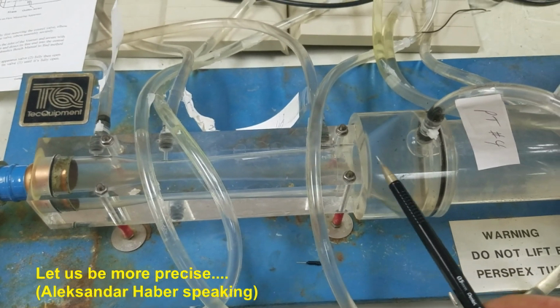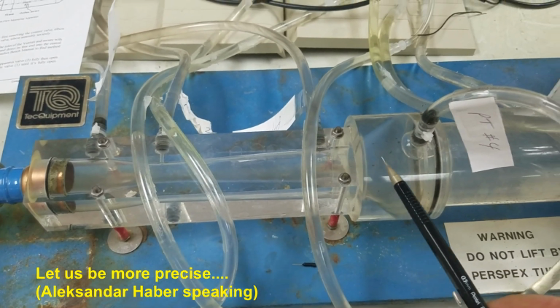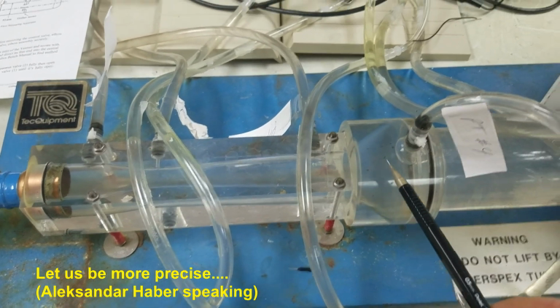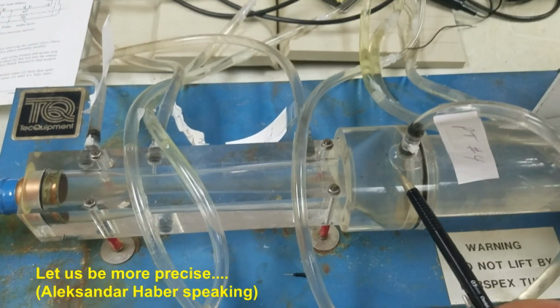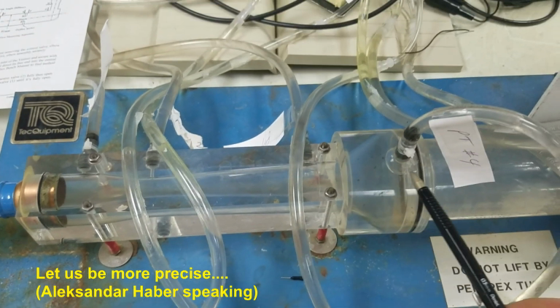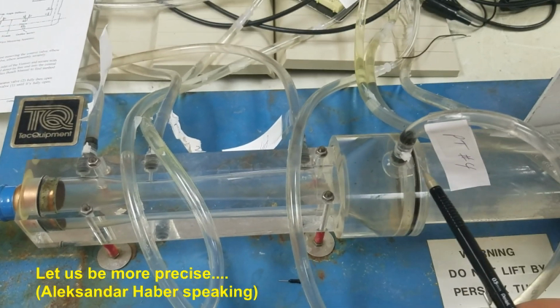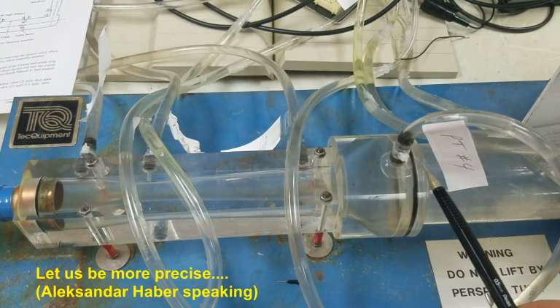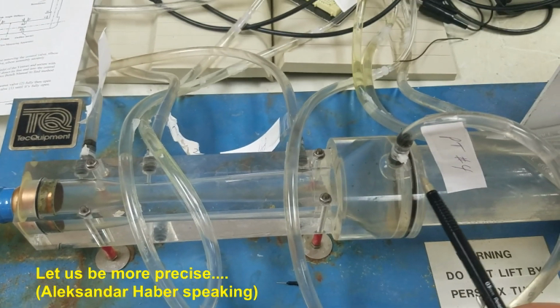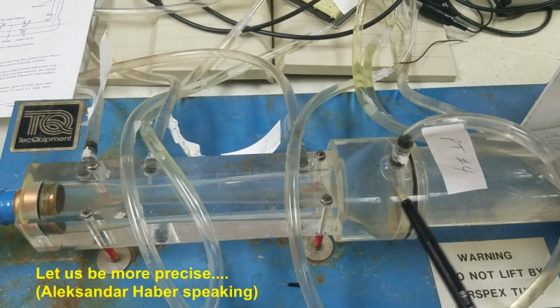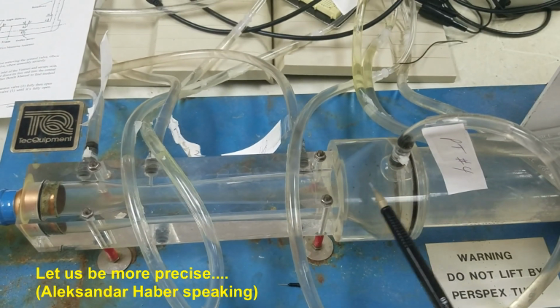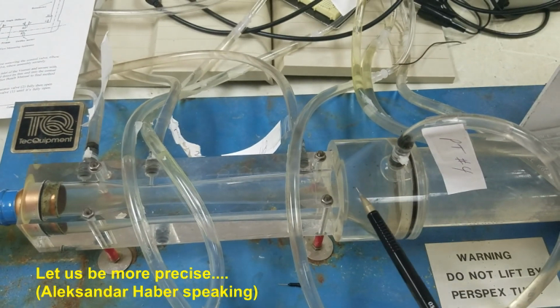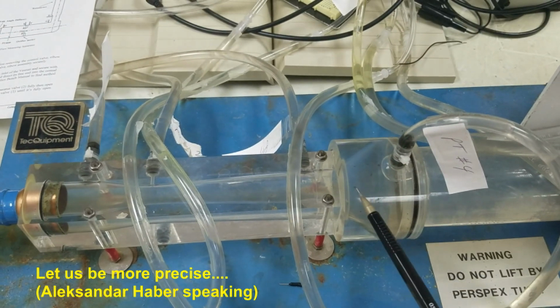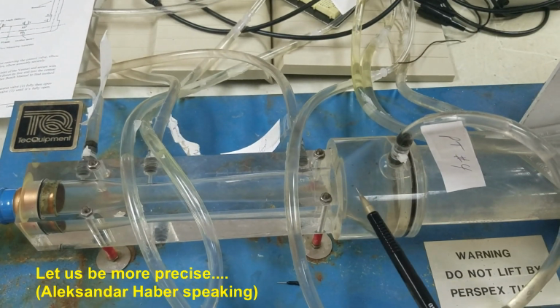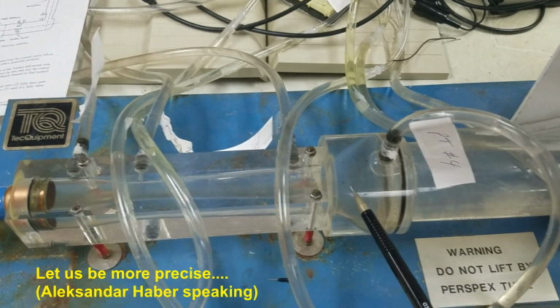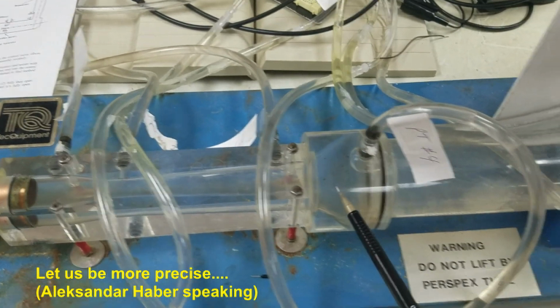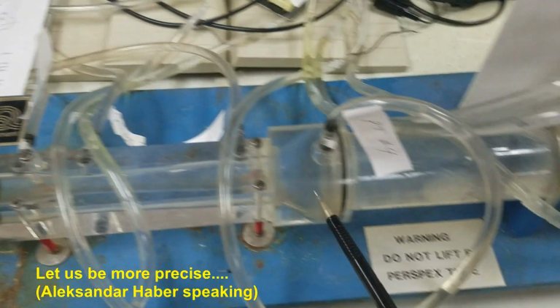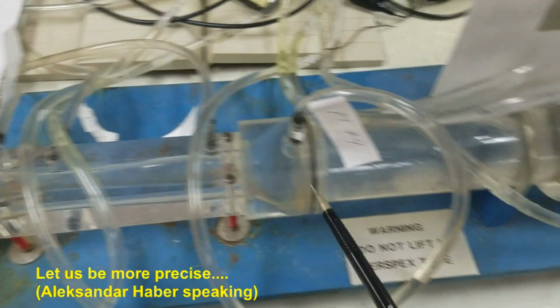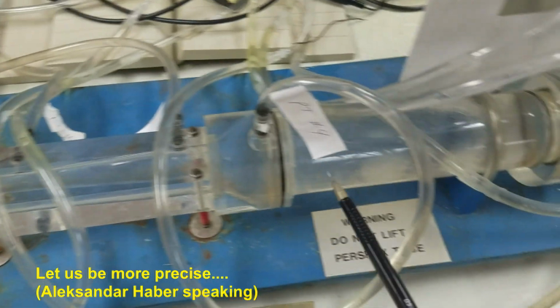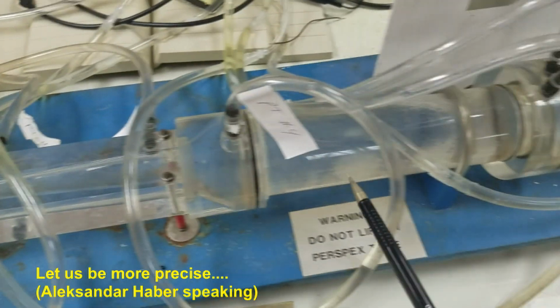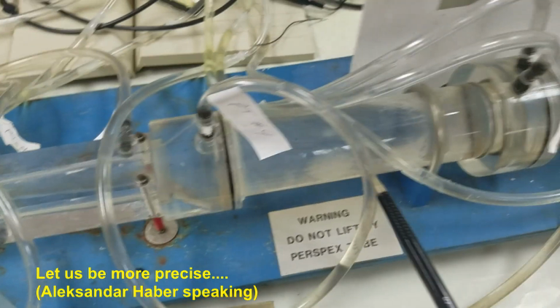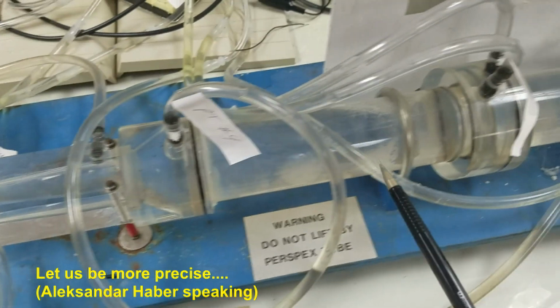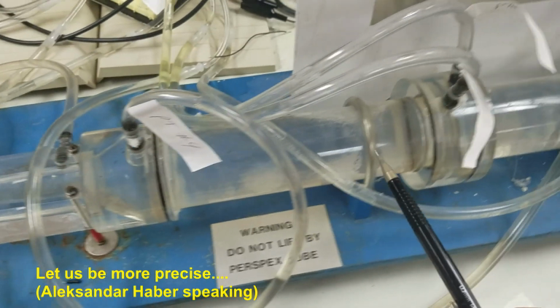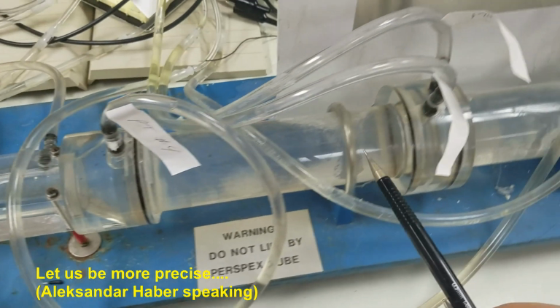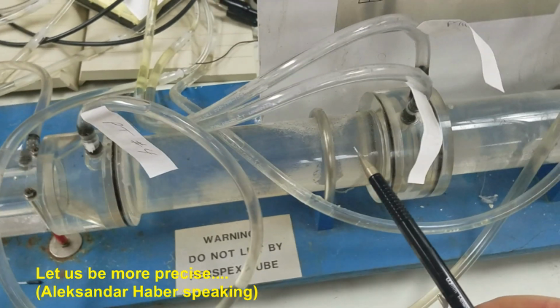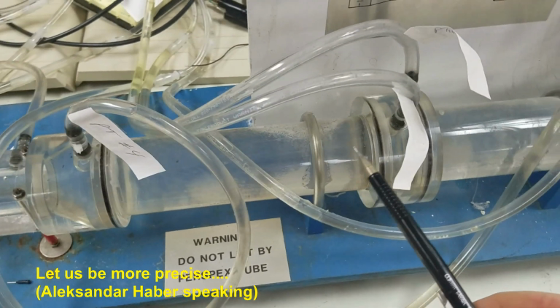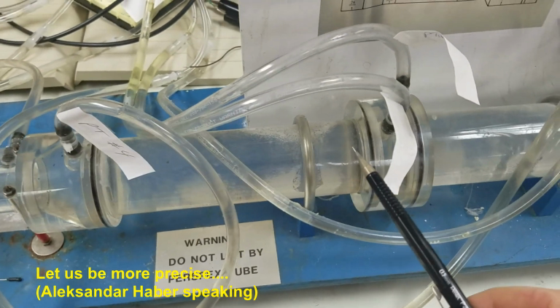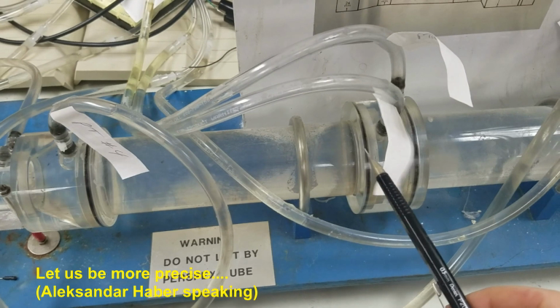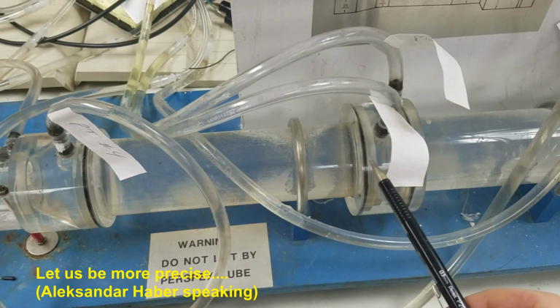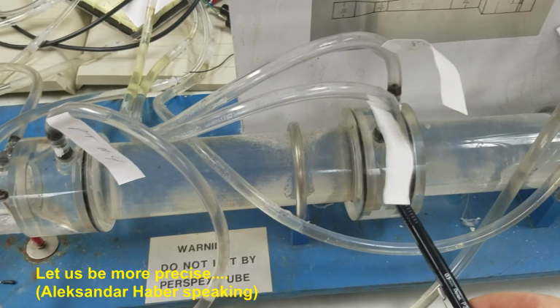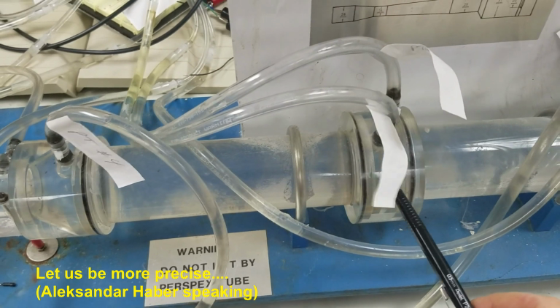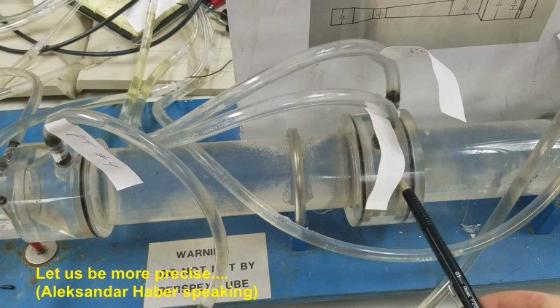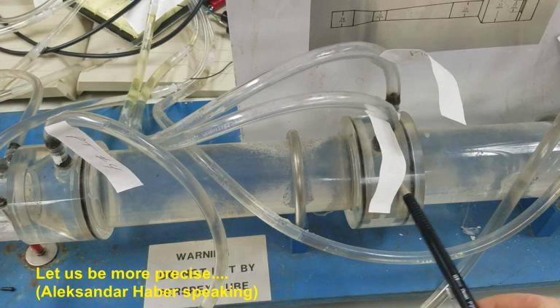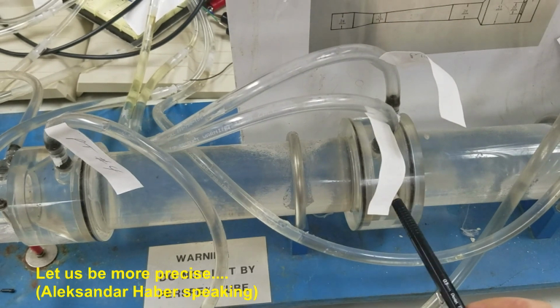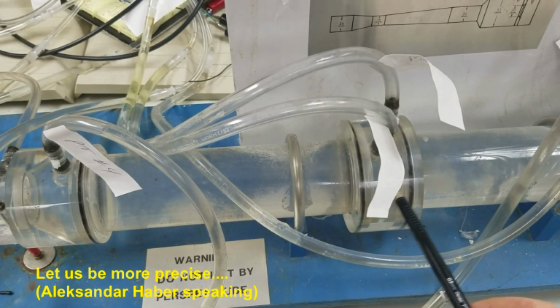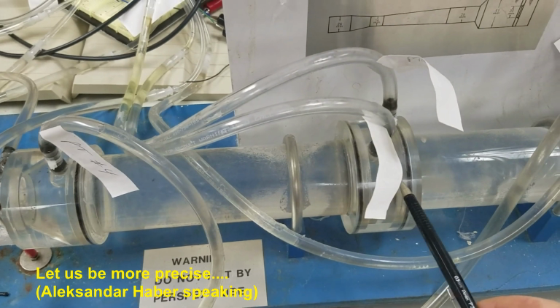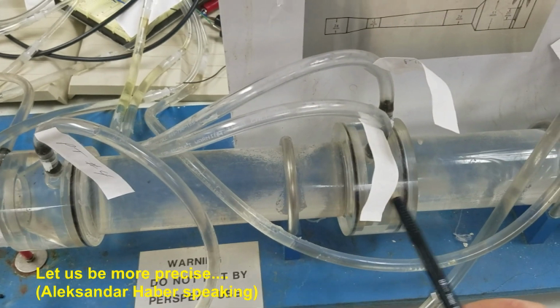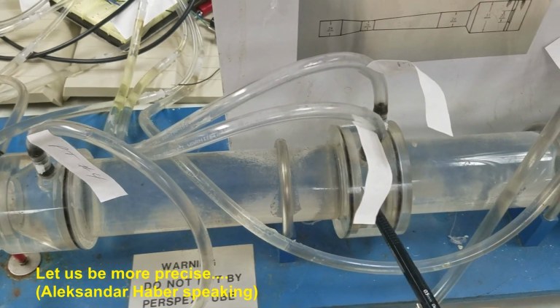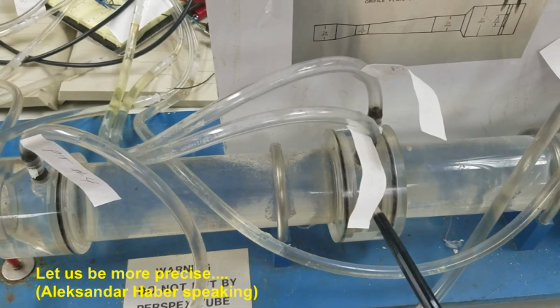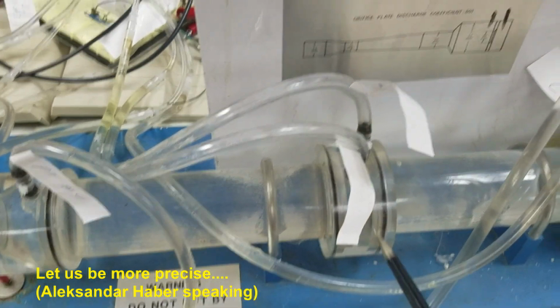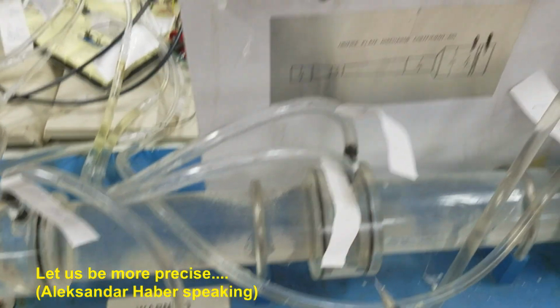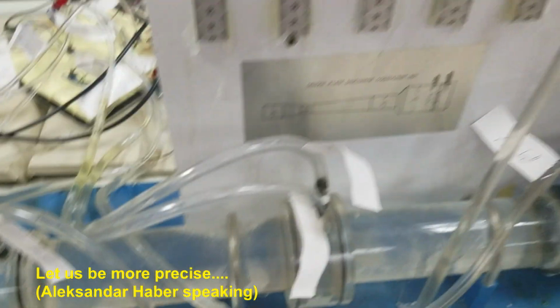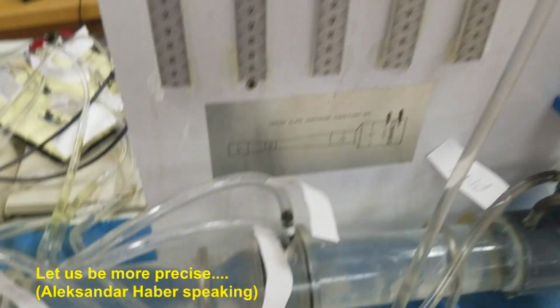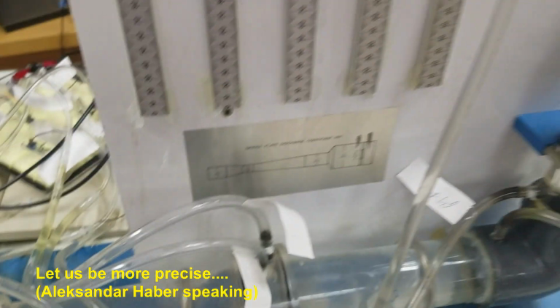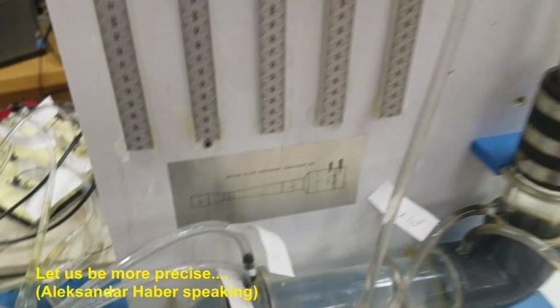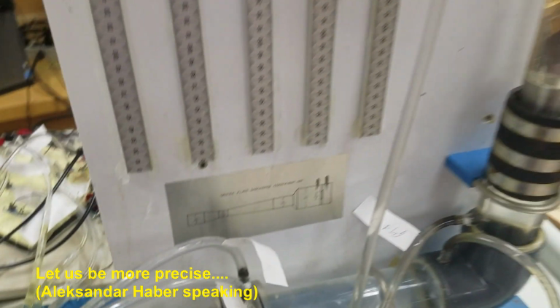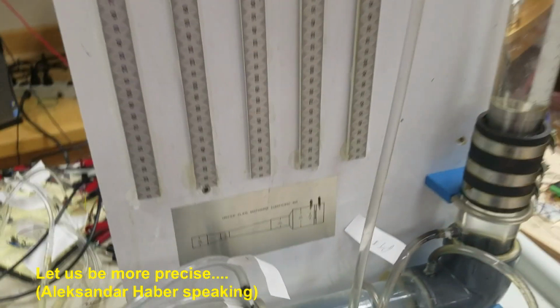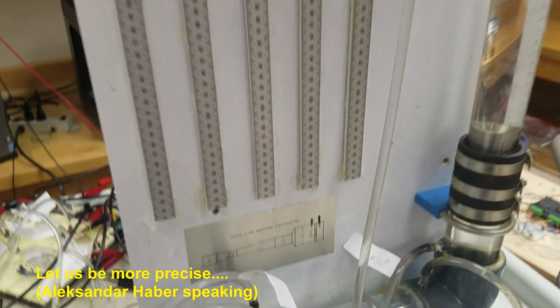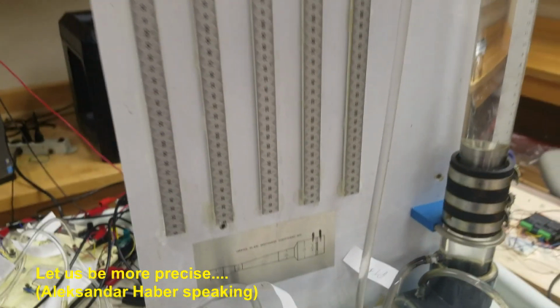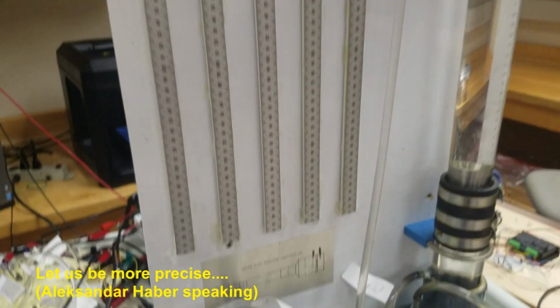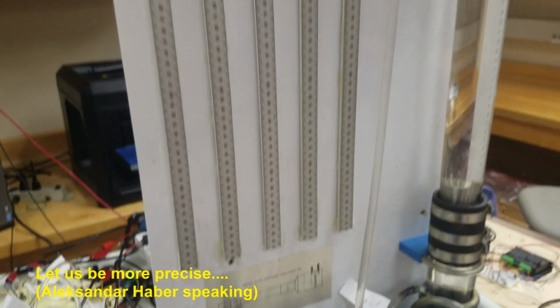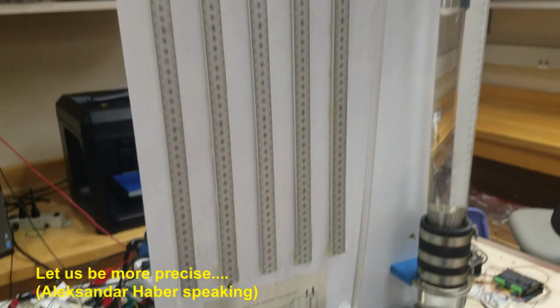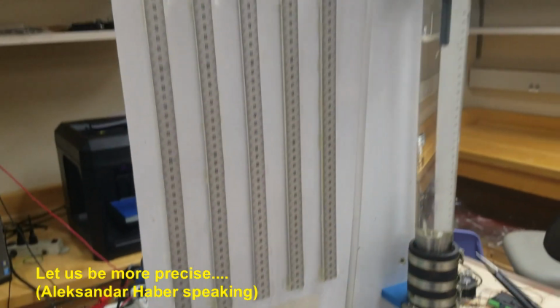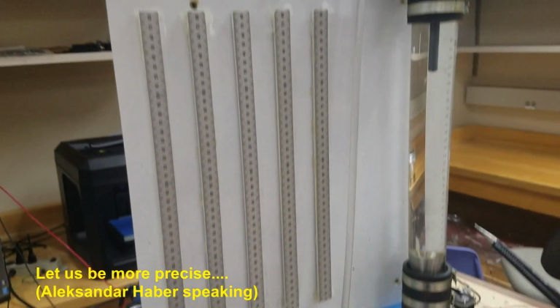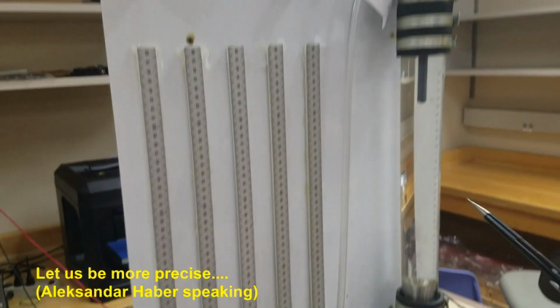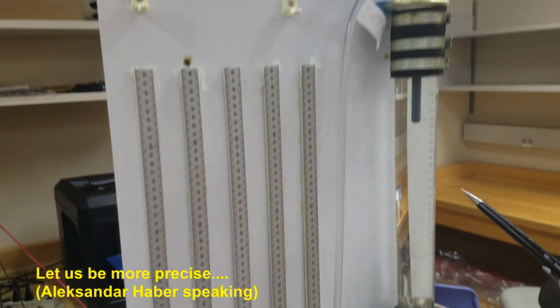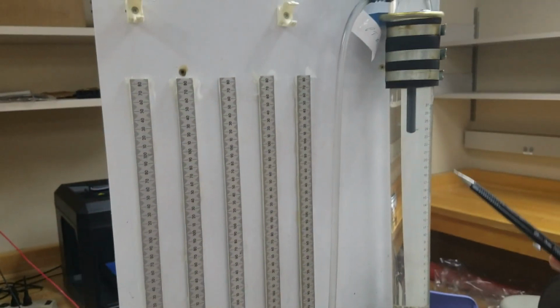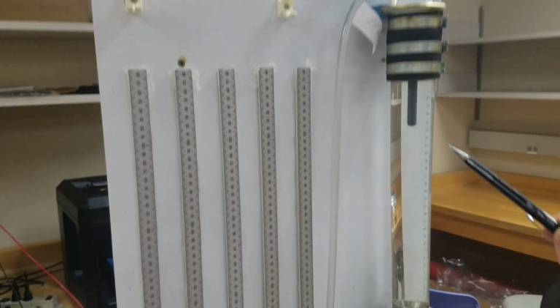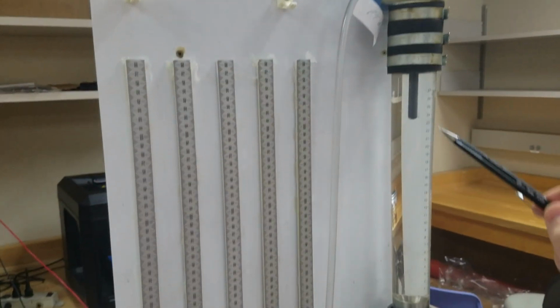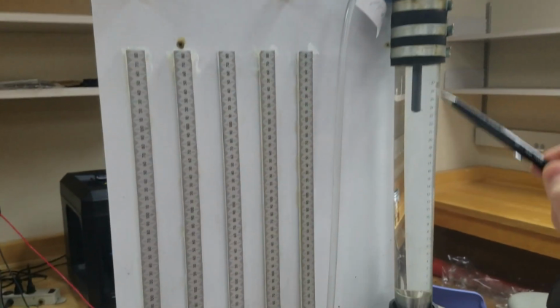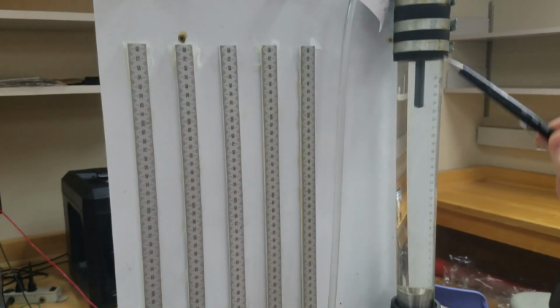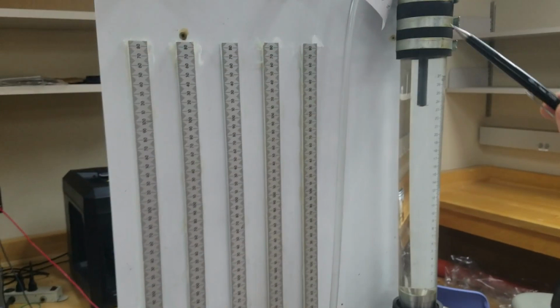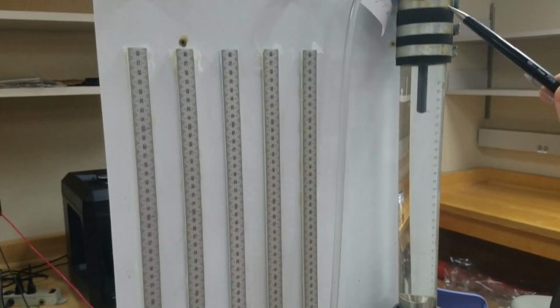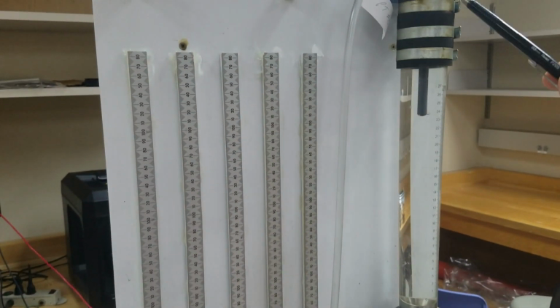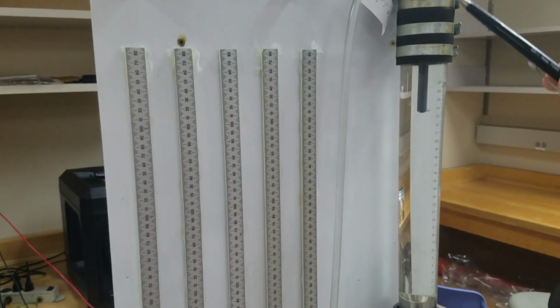The experimental setup consists of a Venturi meter, wide-angle diffuser, orifice meter, and rotor meter.